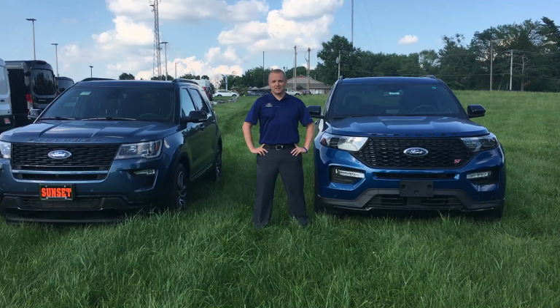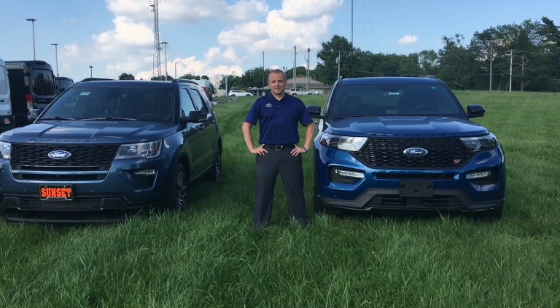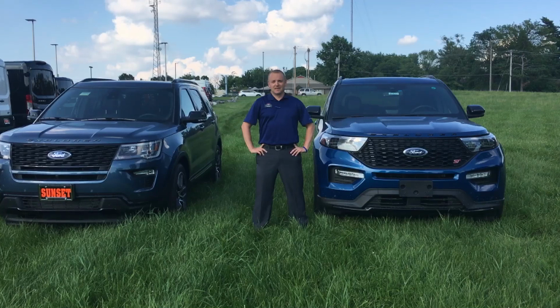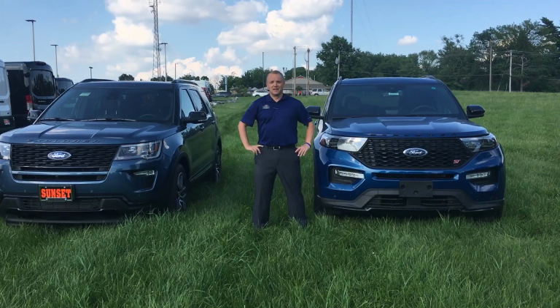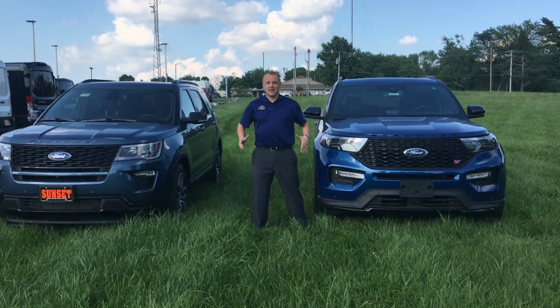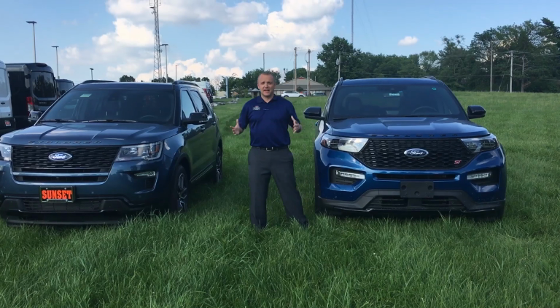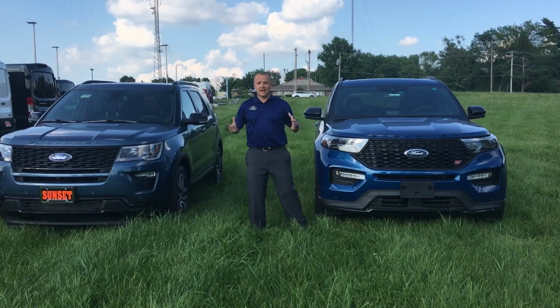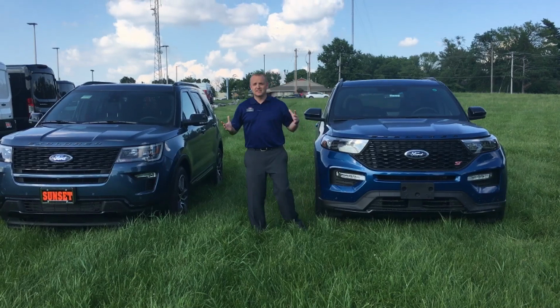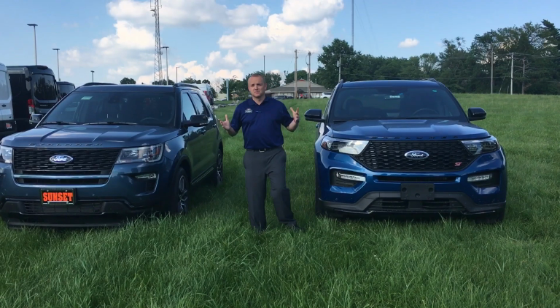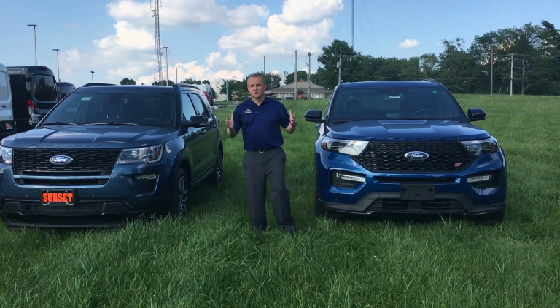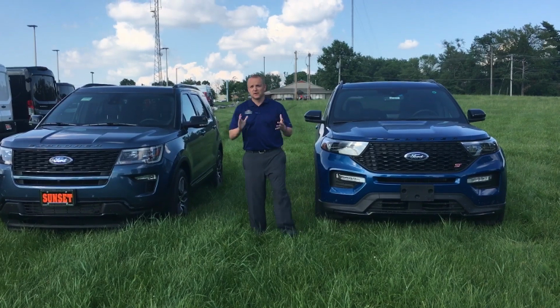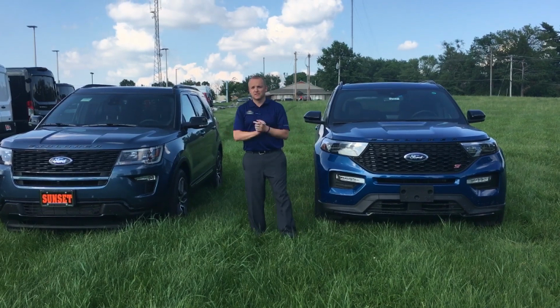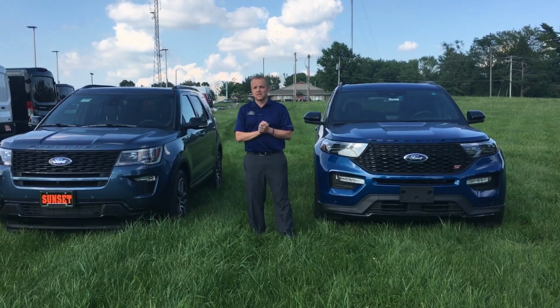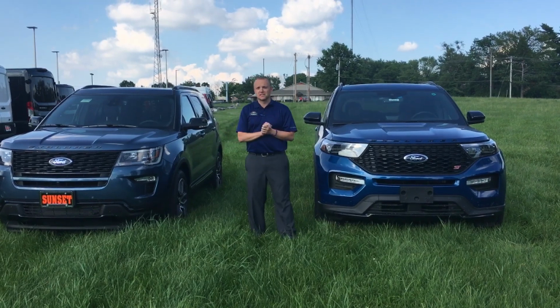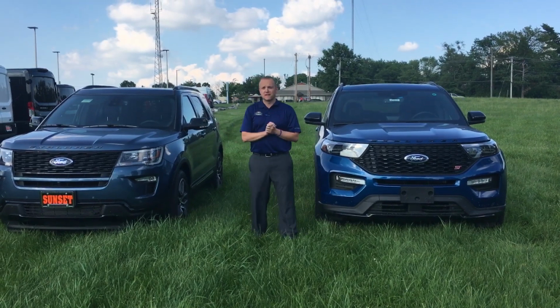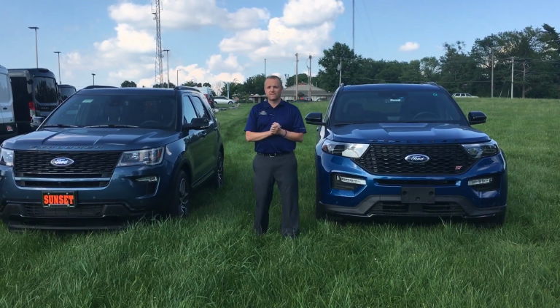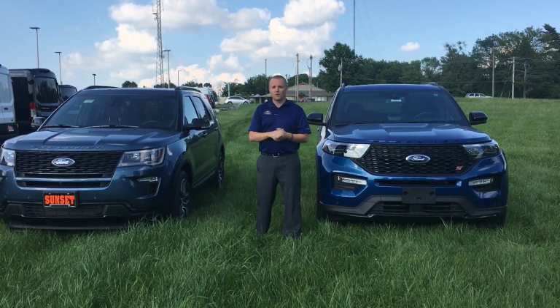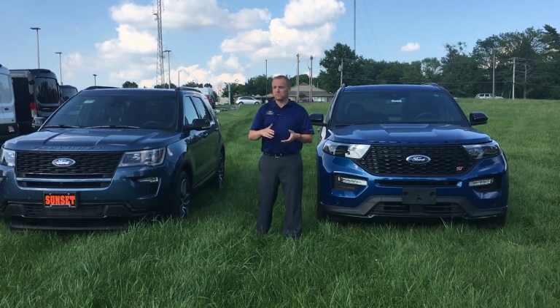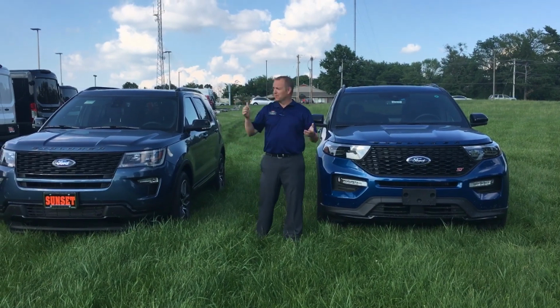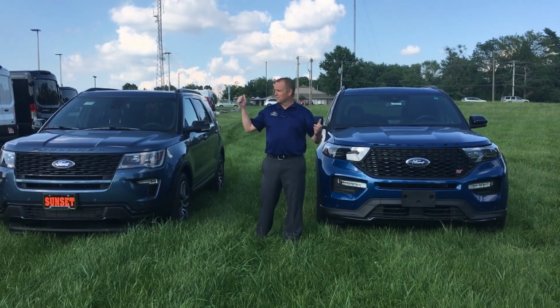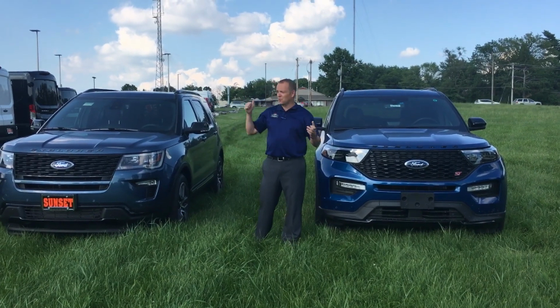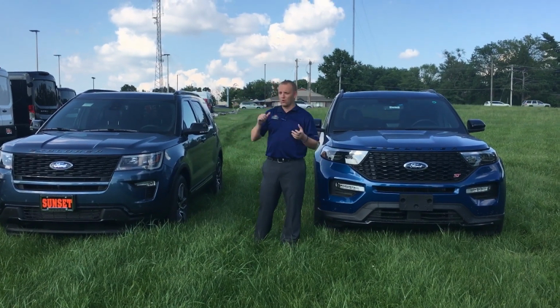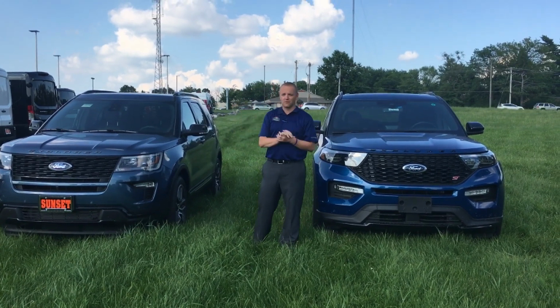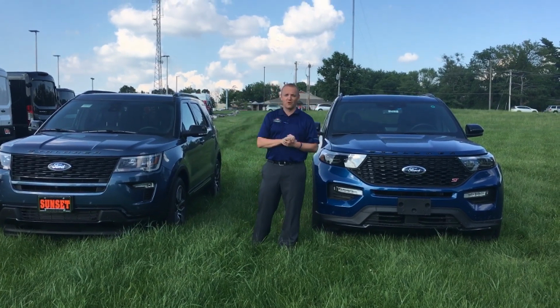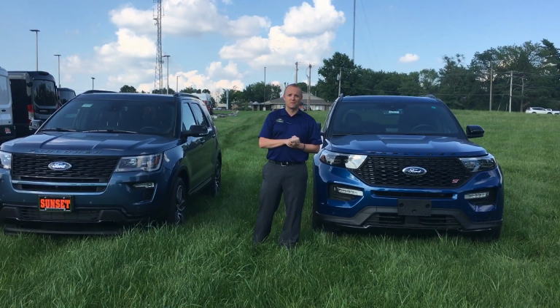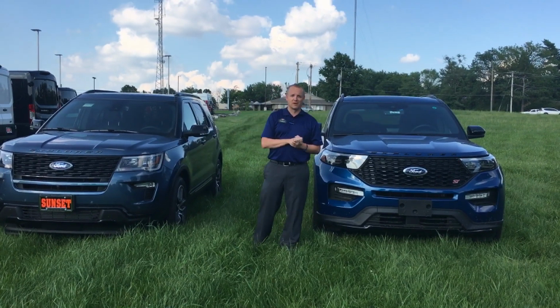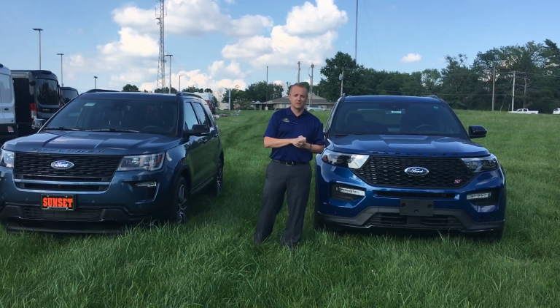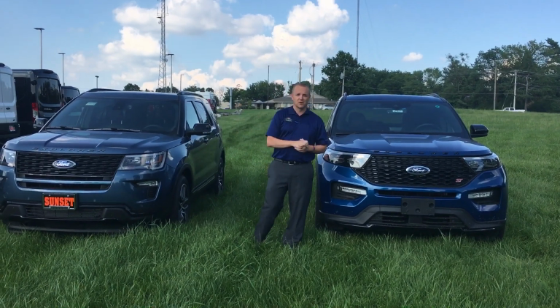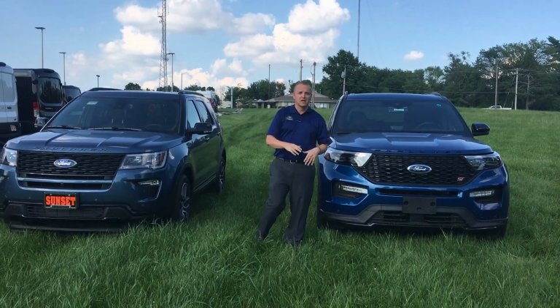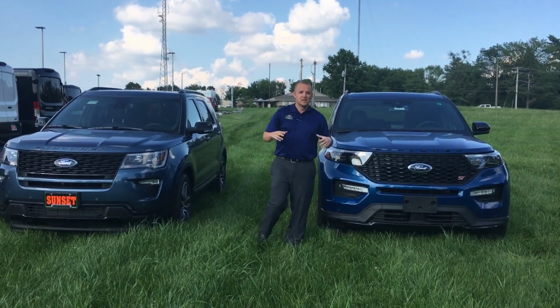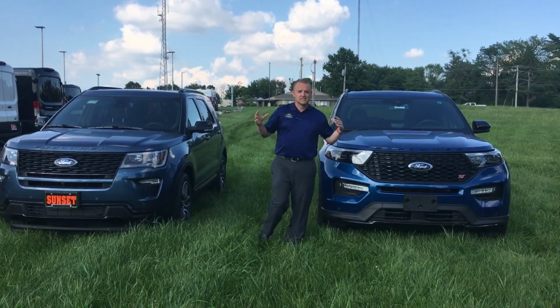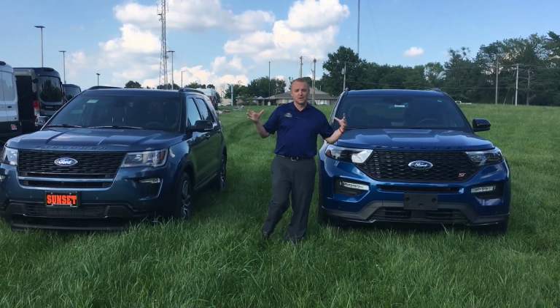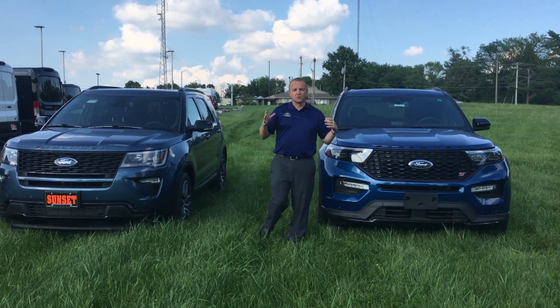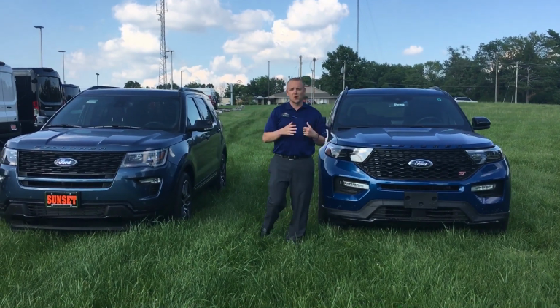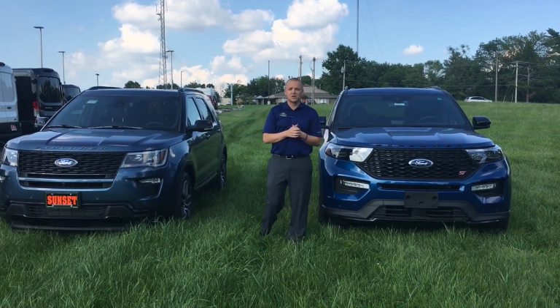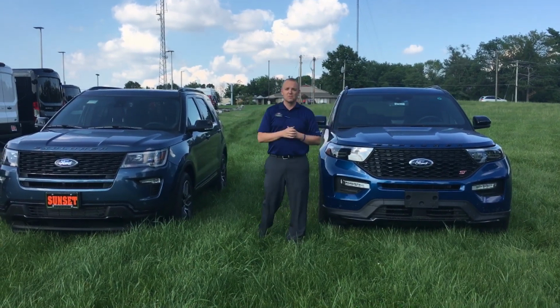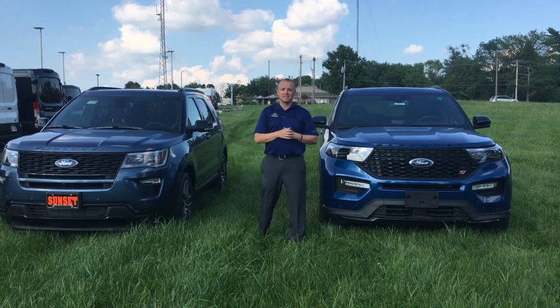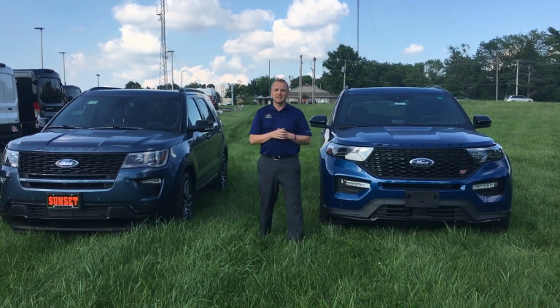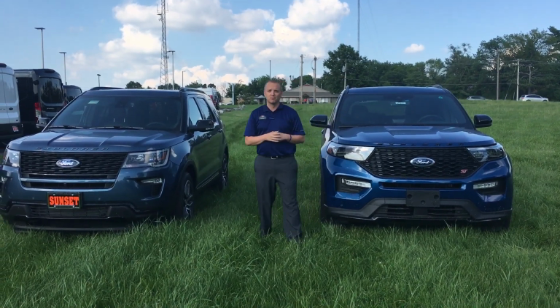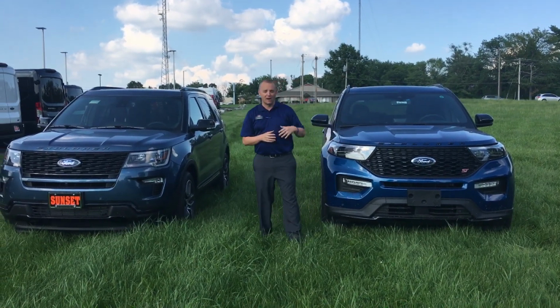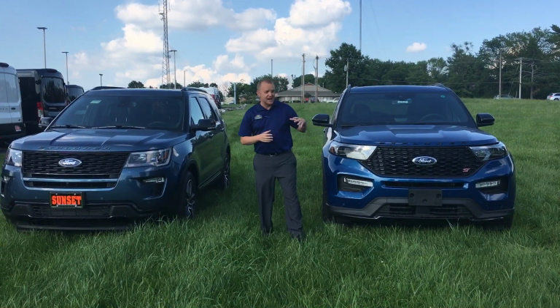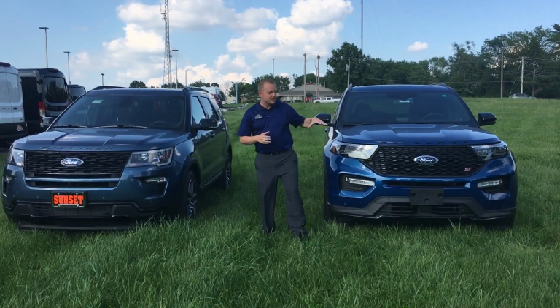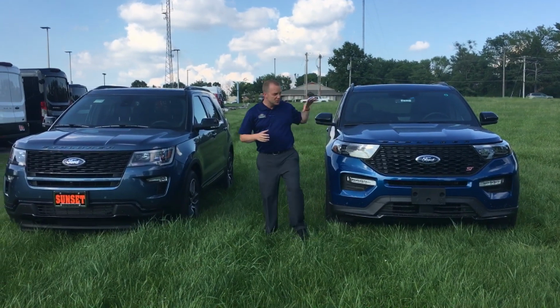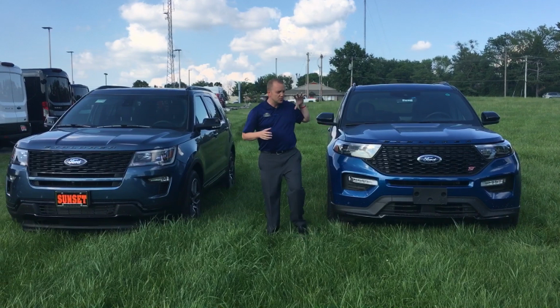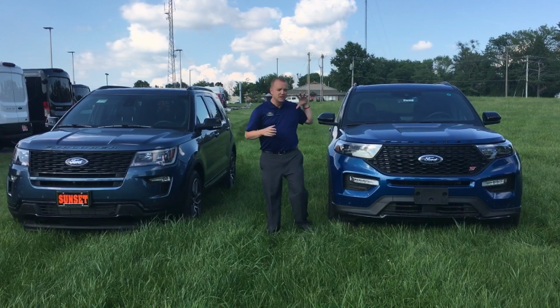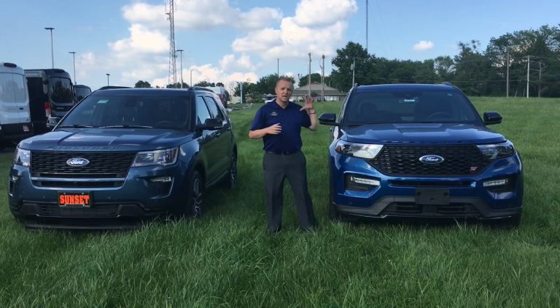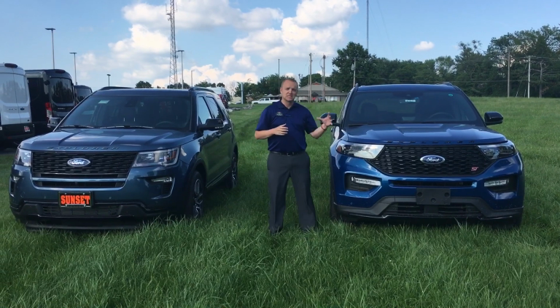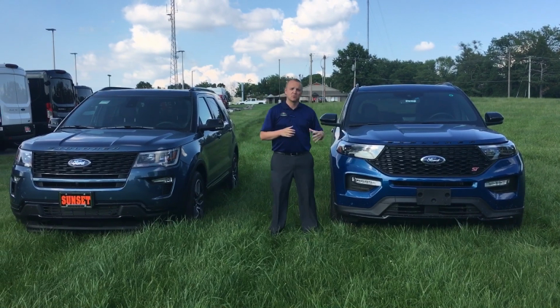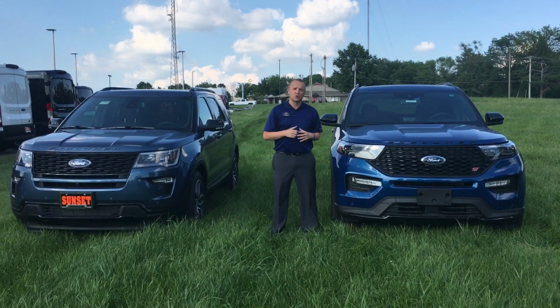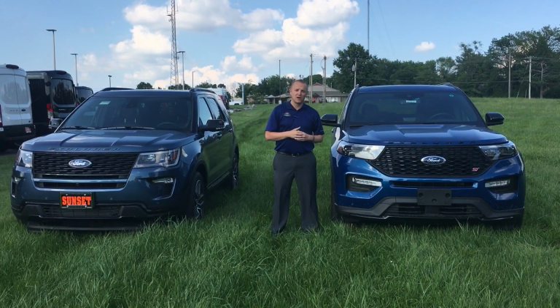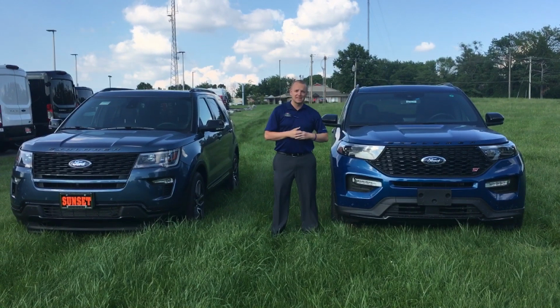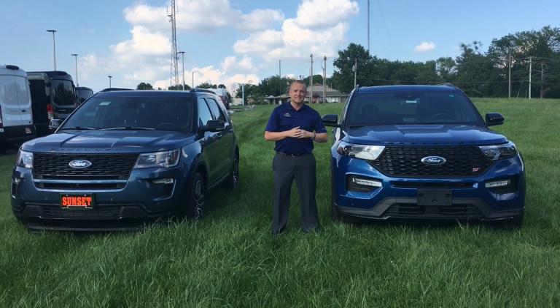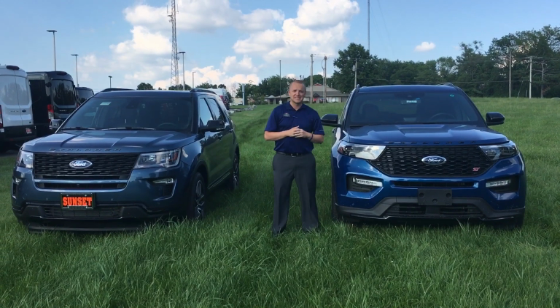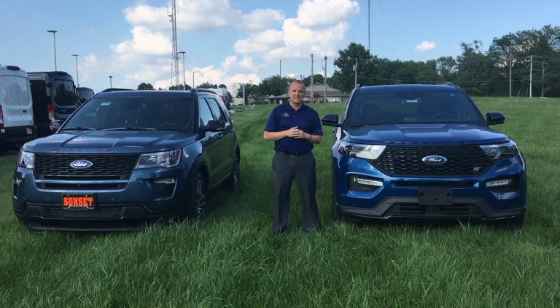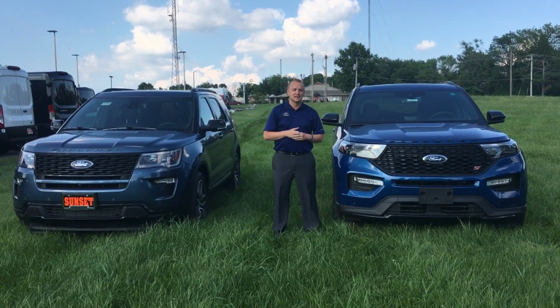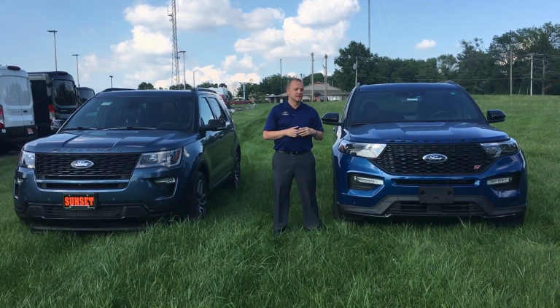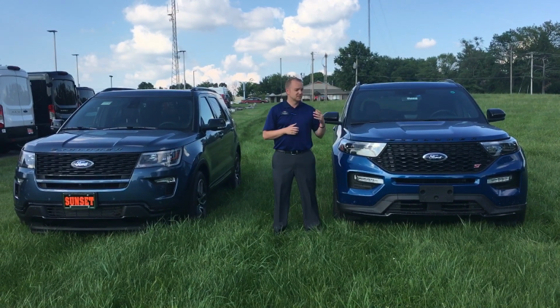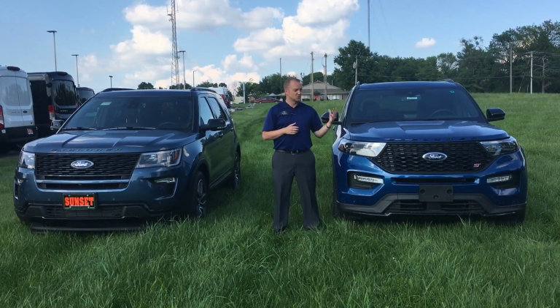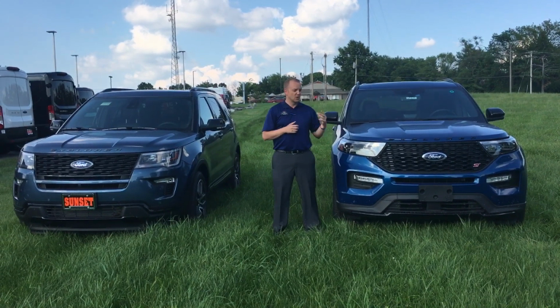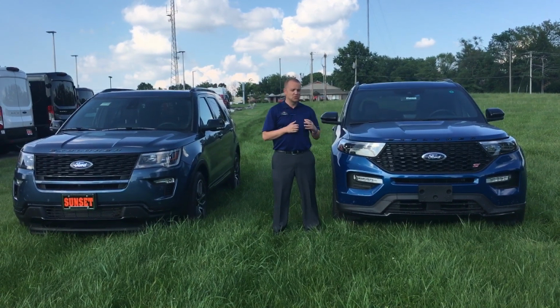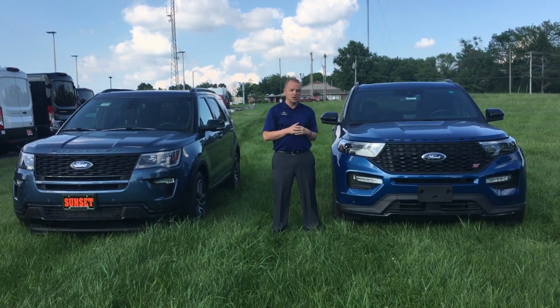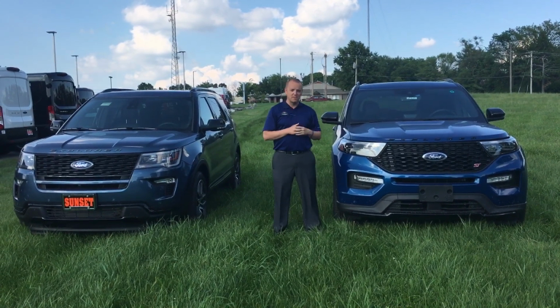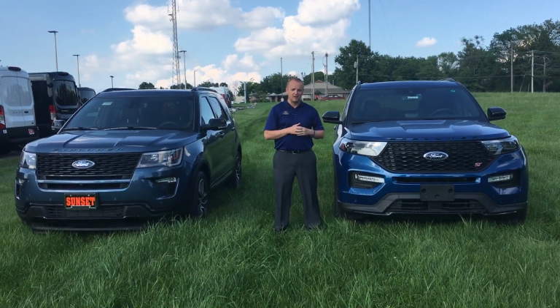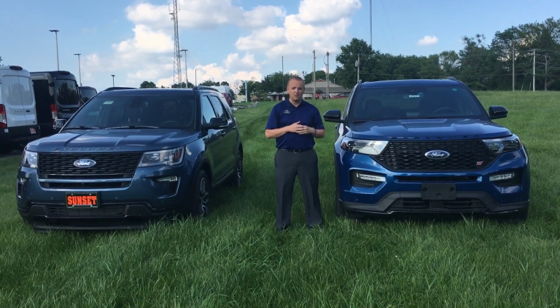Hey guys, Tim Stewart here at Sunset Ford, beautiful corner of Graveway and Lindbergh. Today we're talking to you about the brand new Explorer ST. It's a 2020 model.